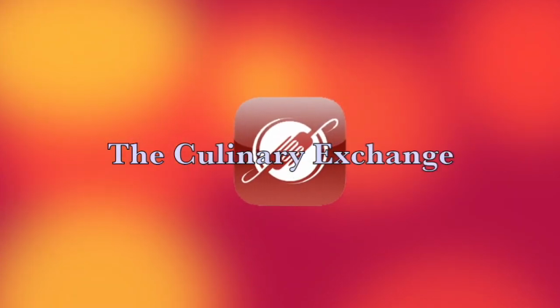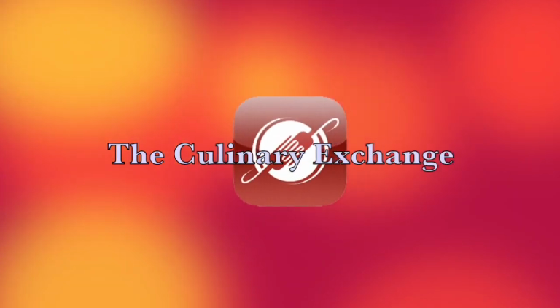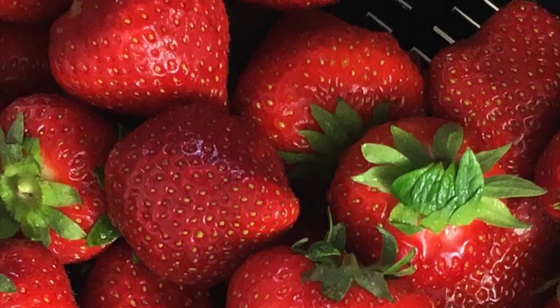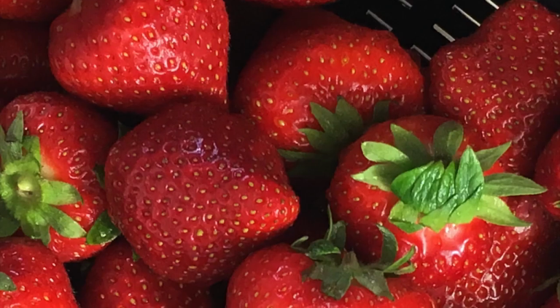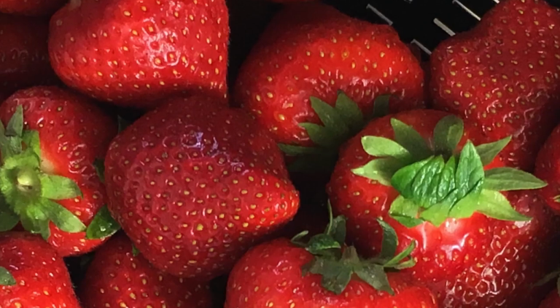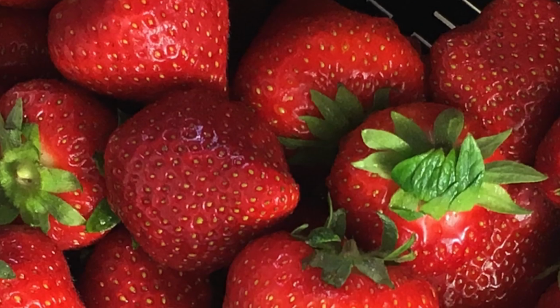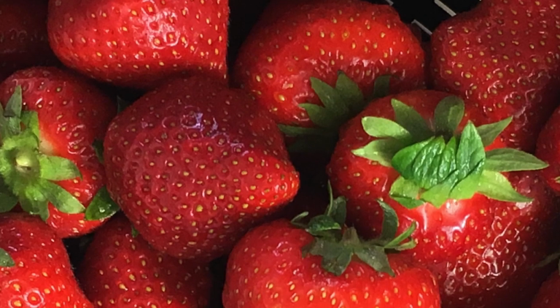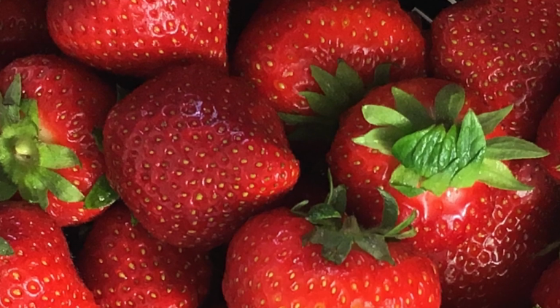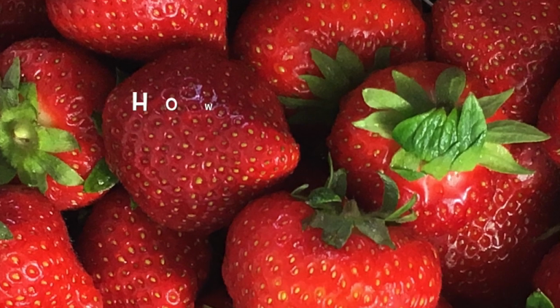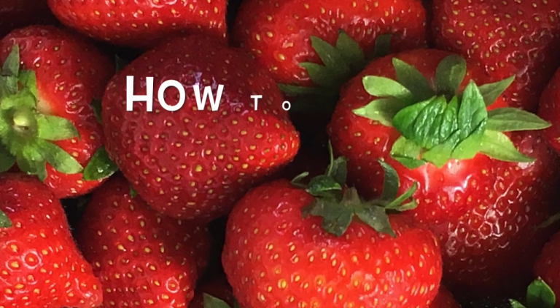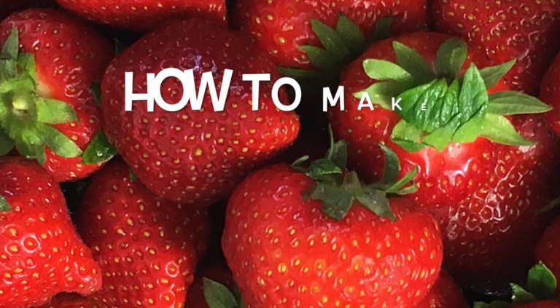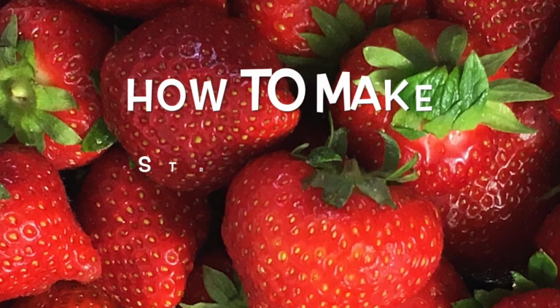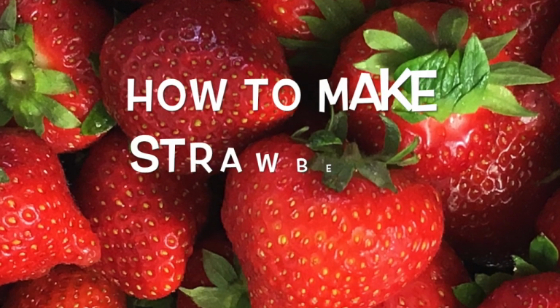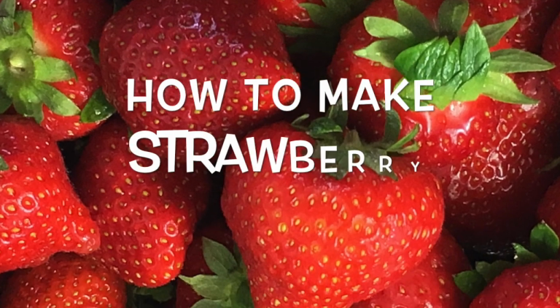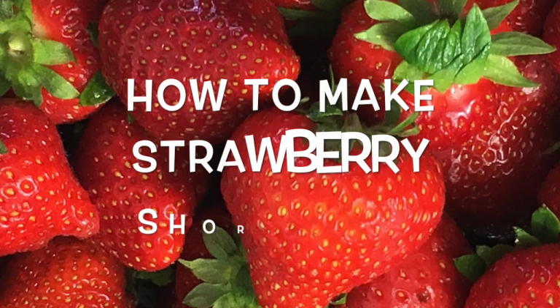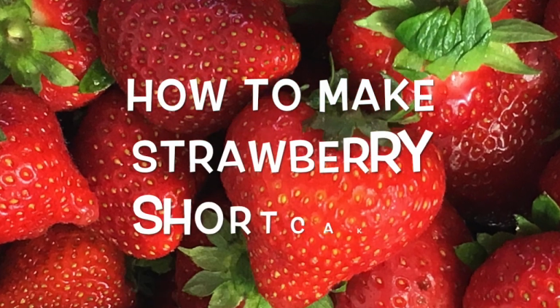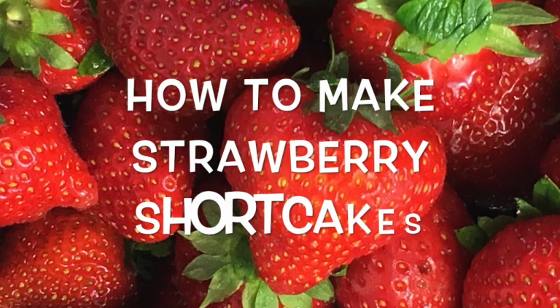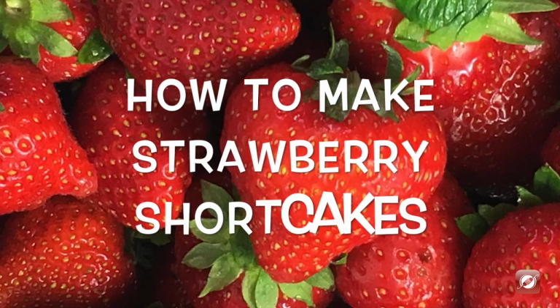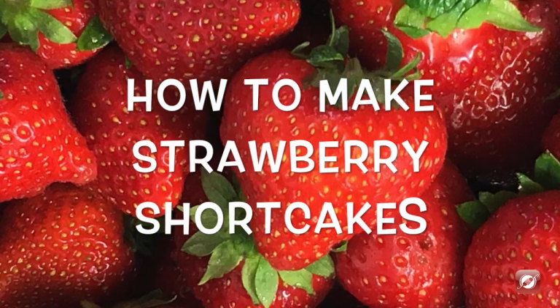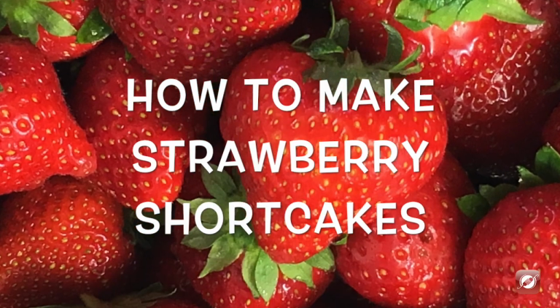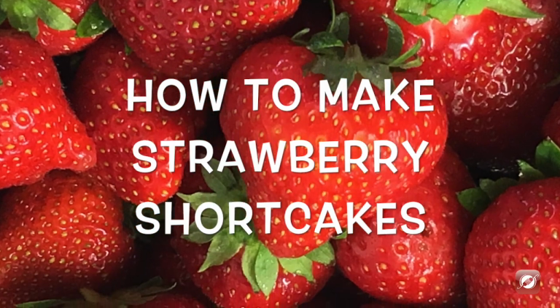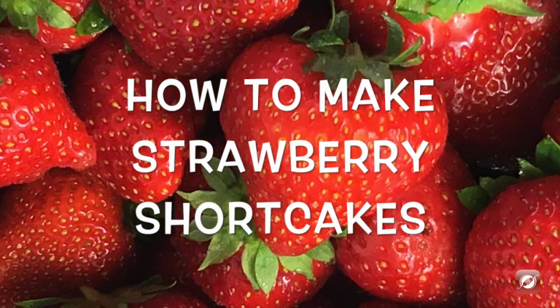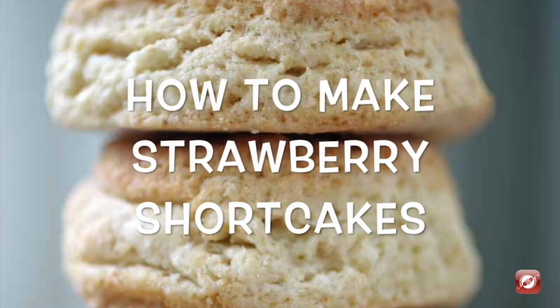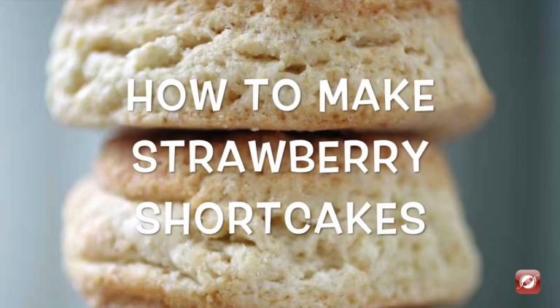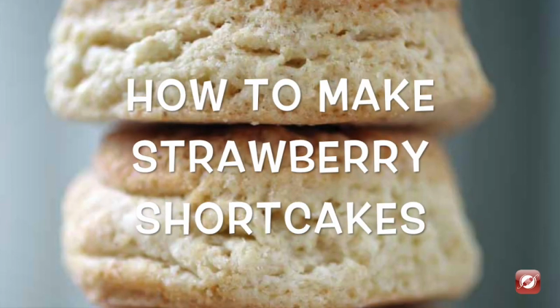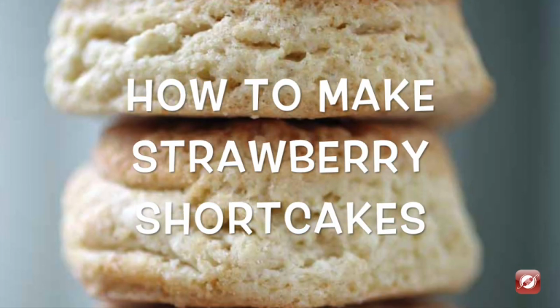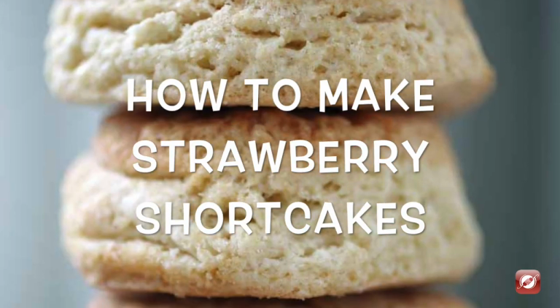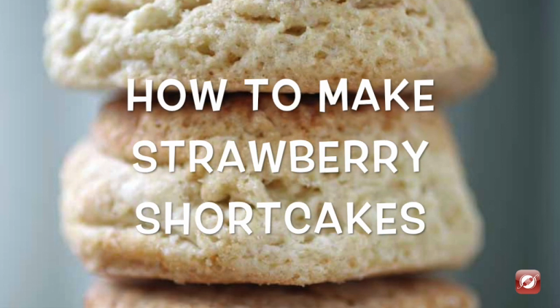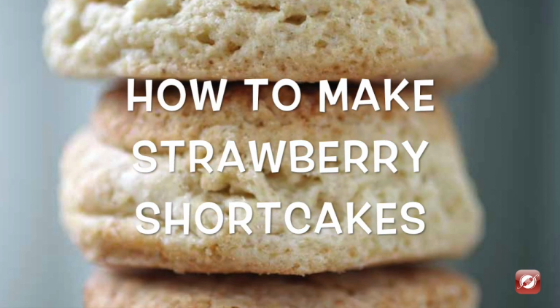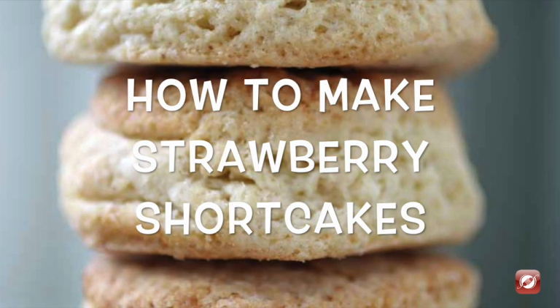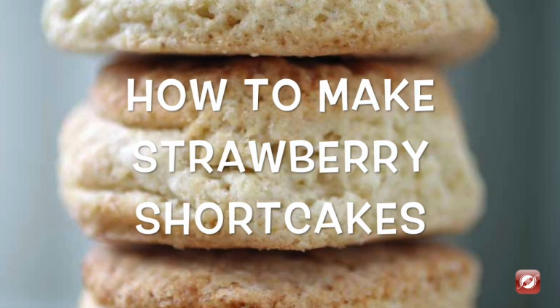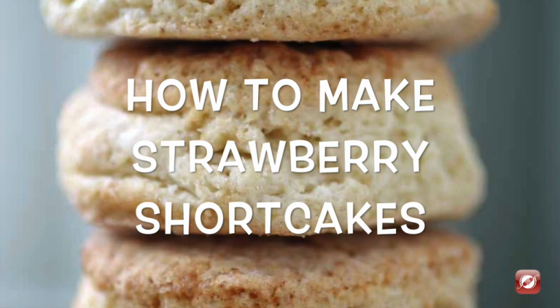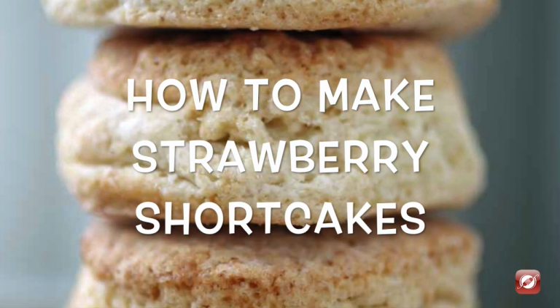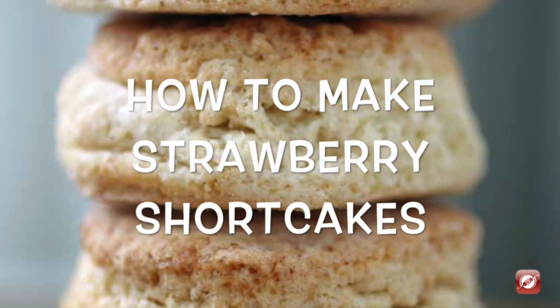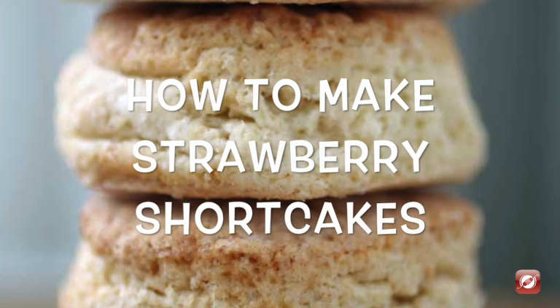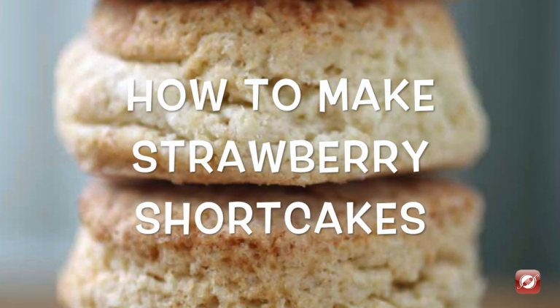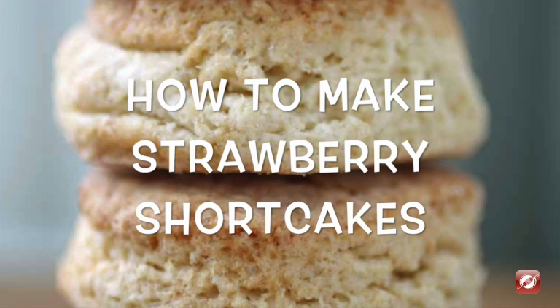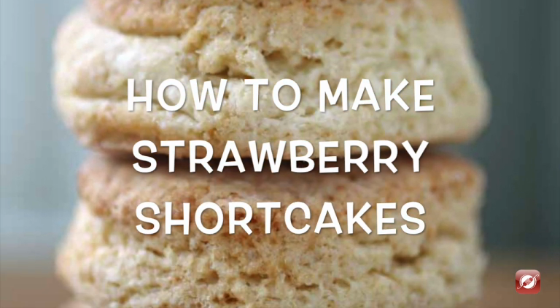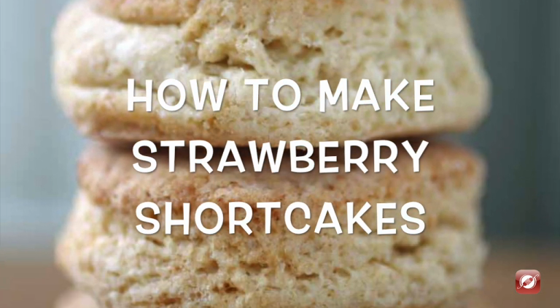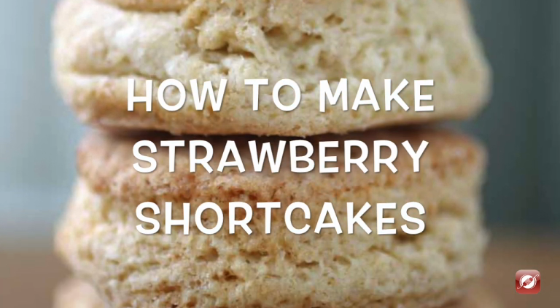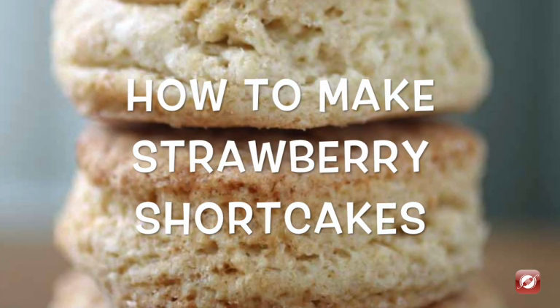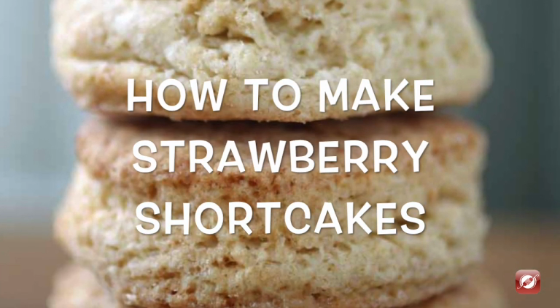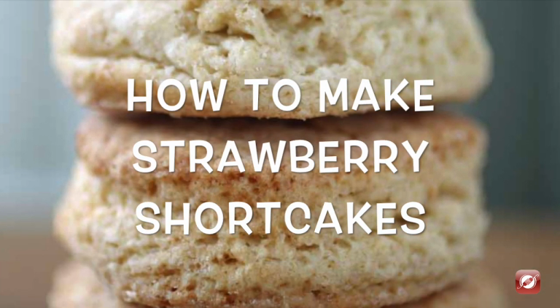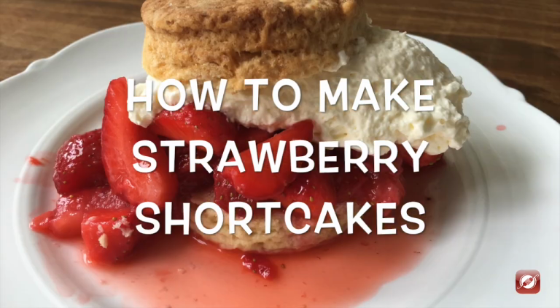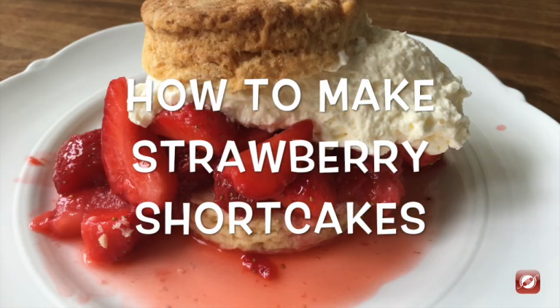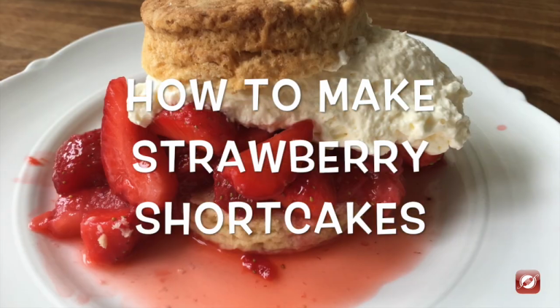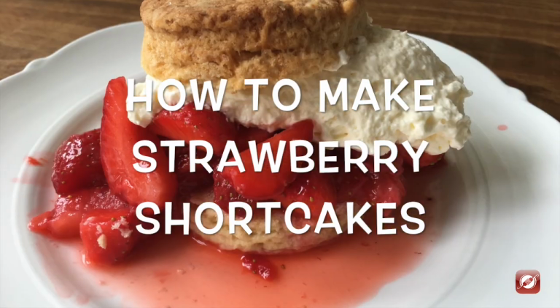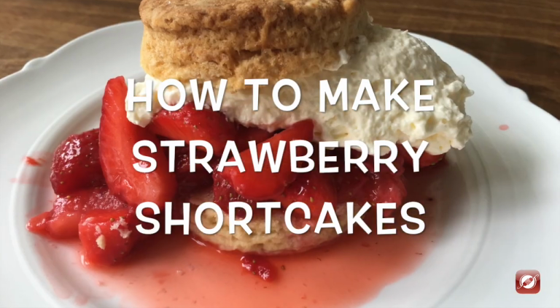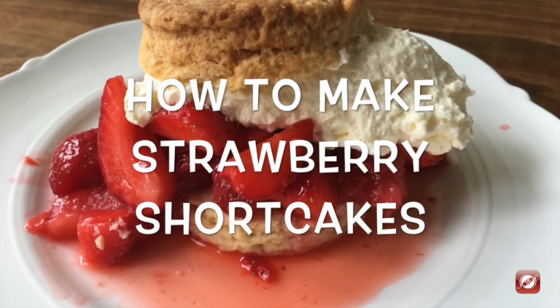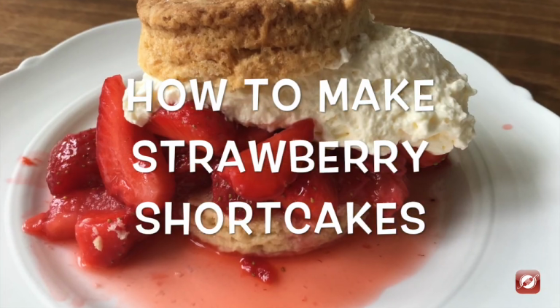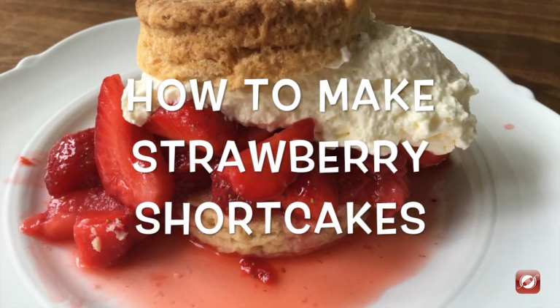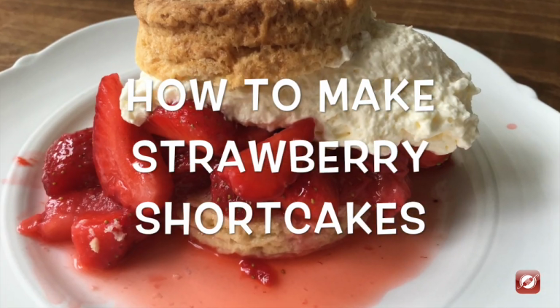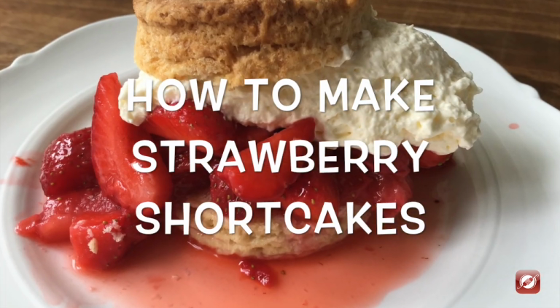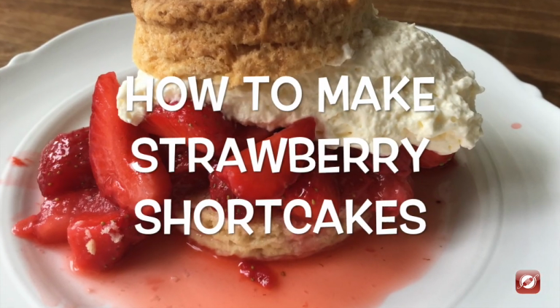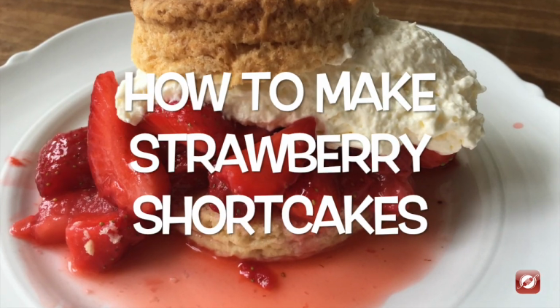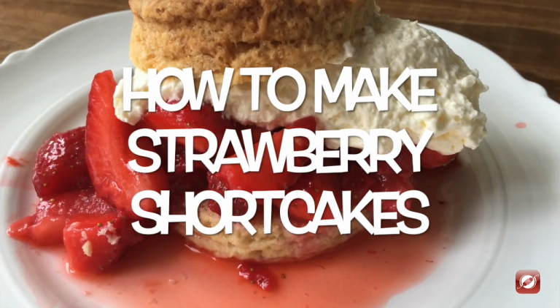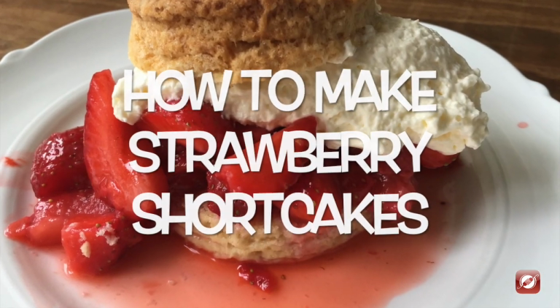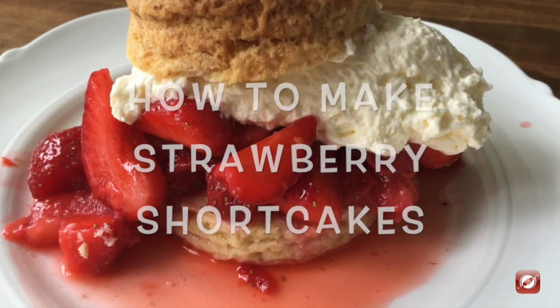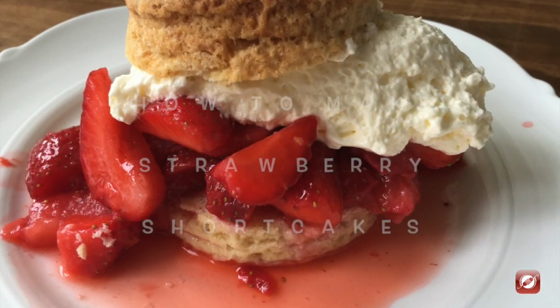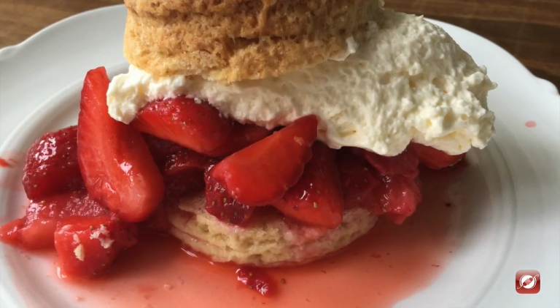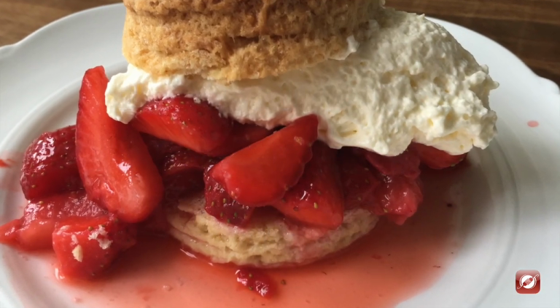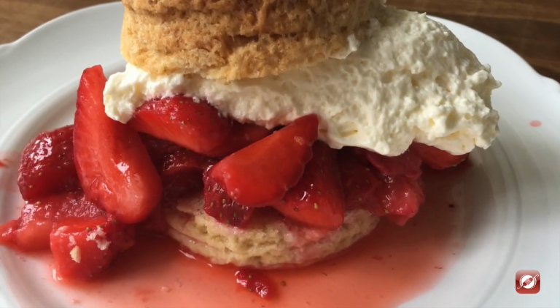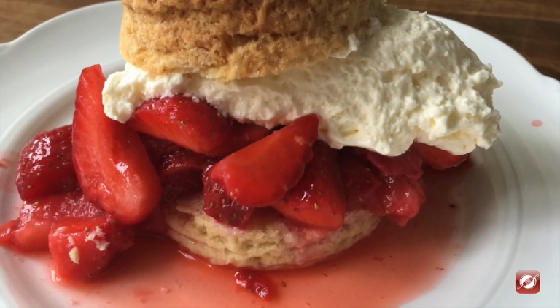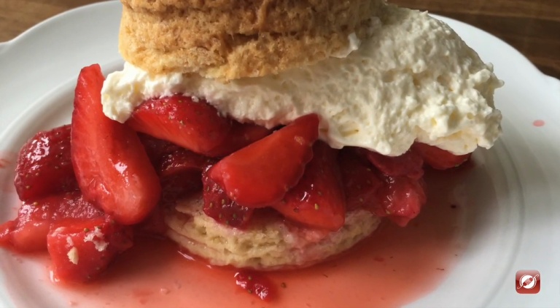Hello and welcome to the Culinary Exchange. My name is Matthew and in this video we're making strawberry shortcakes.